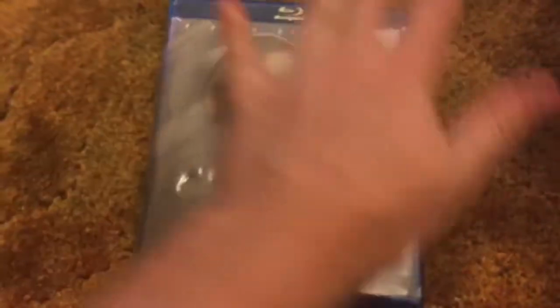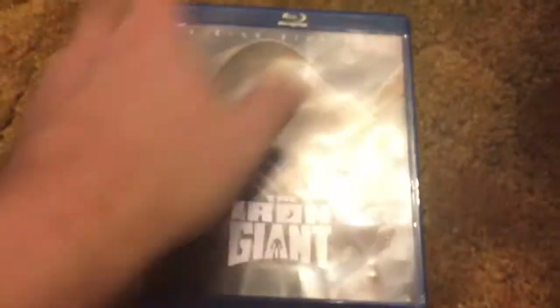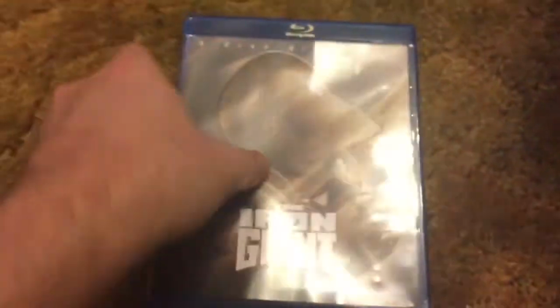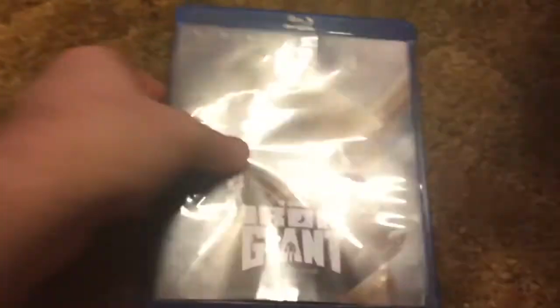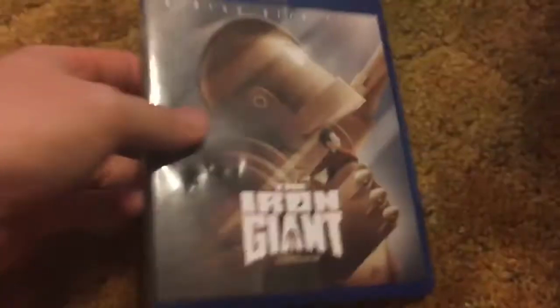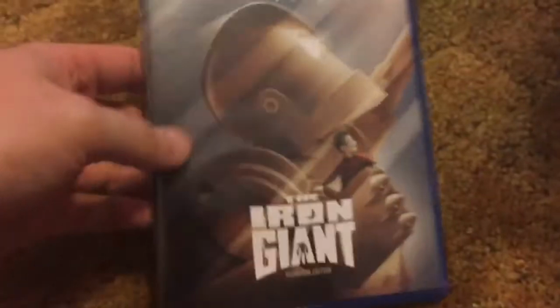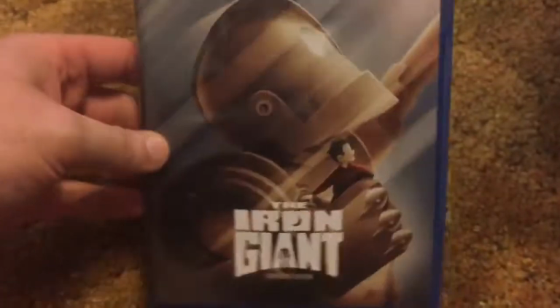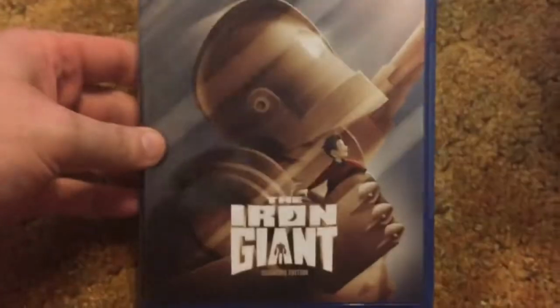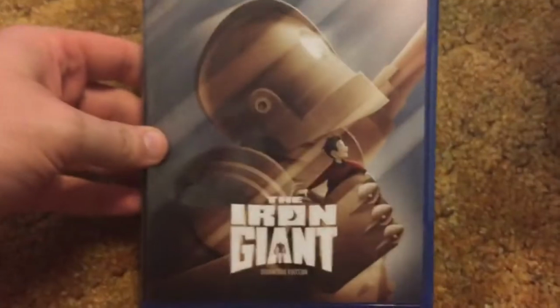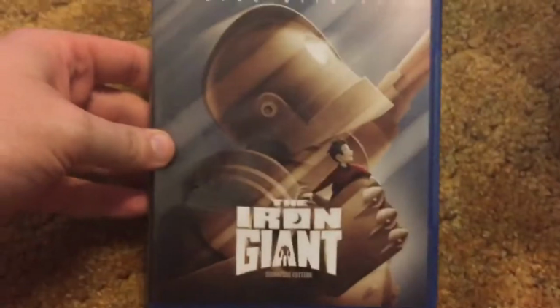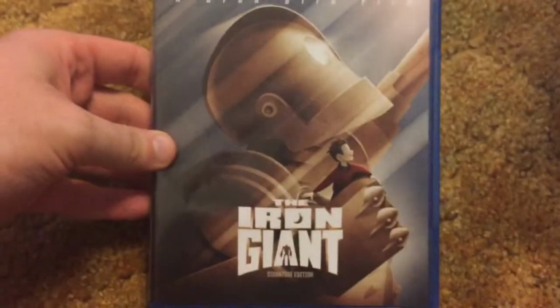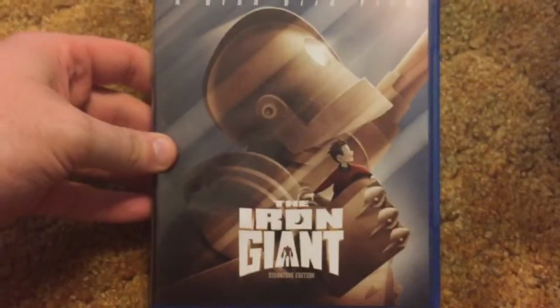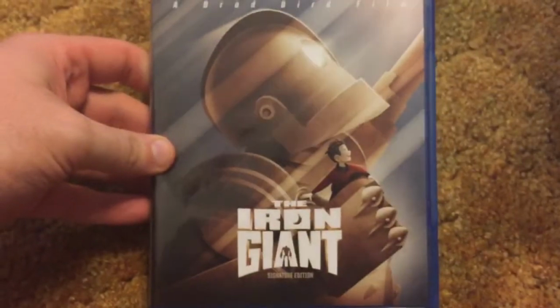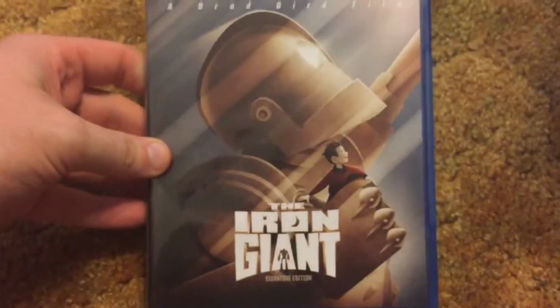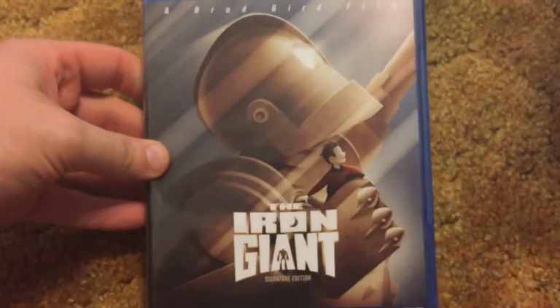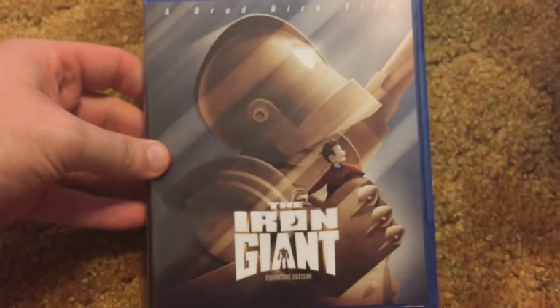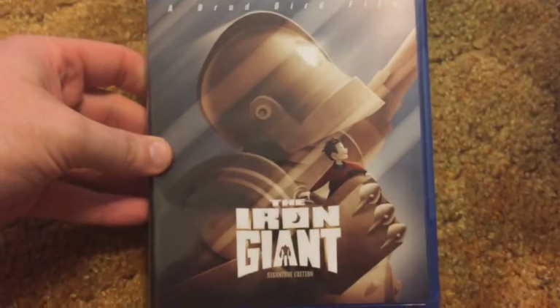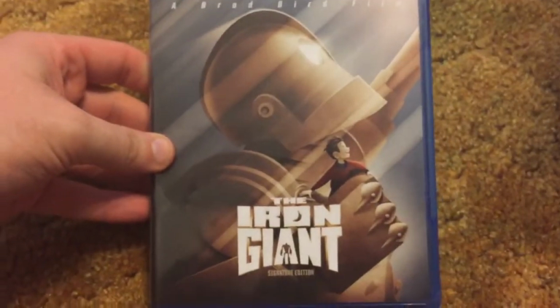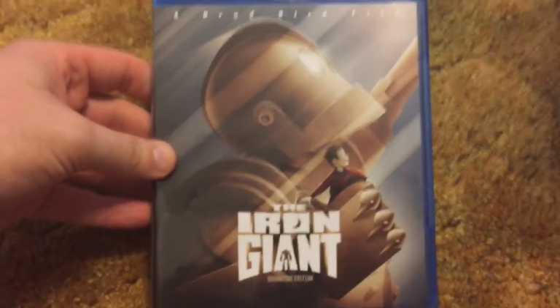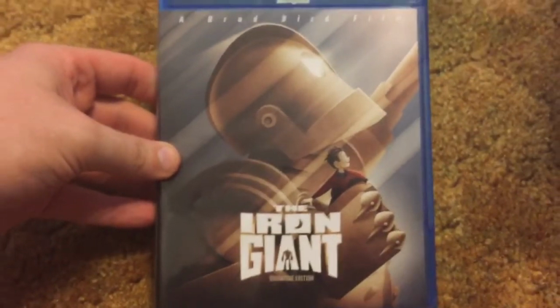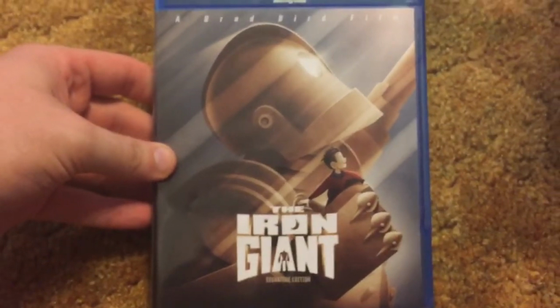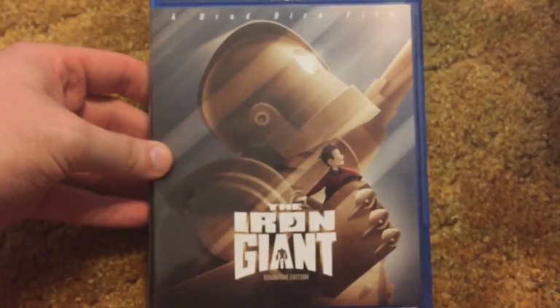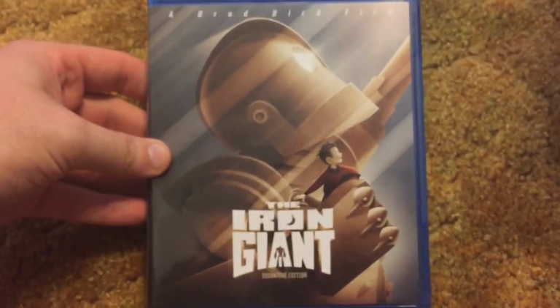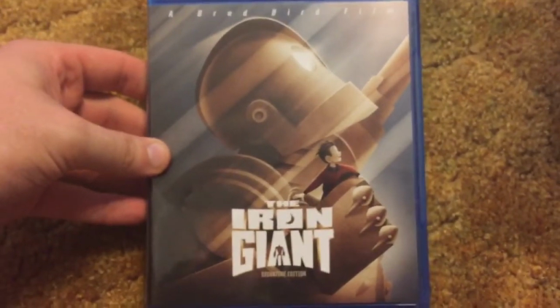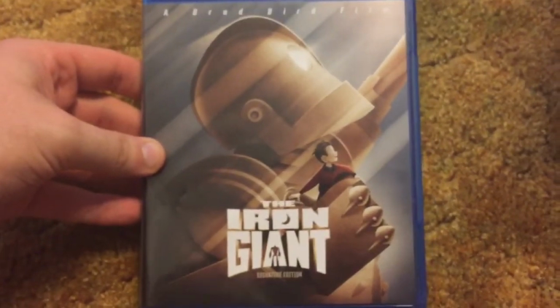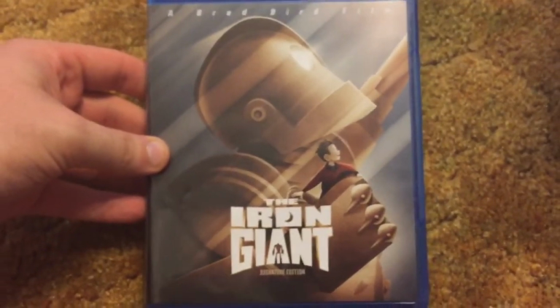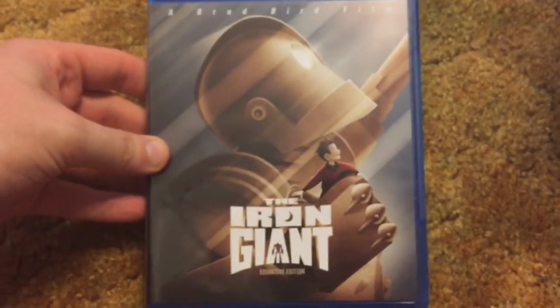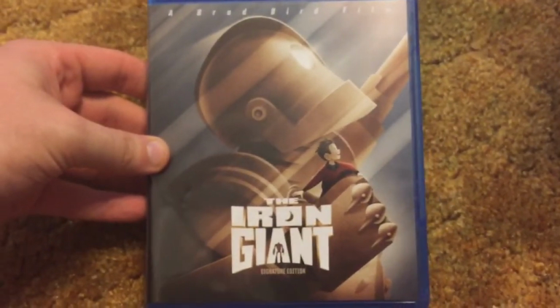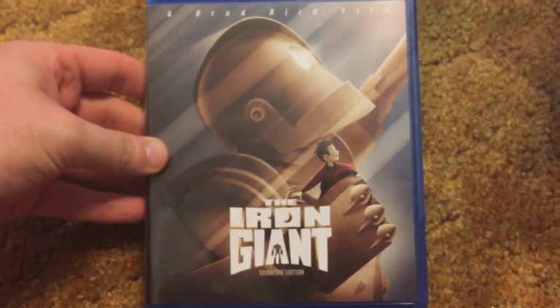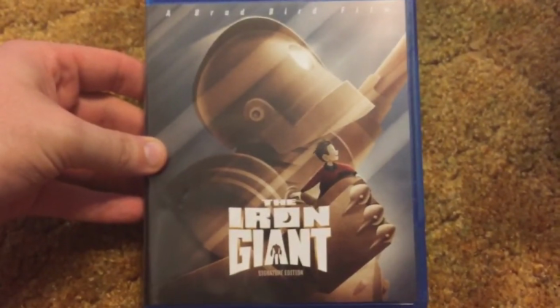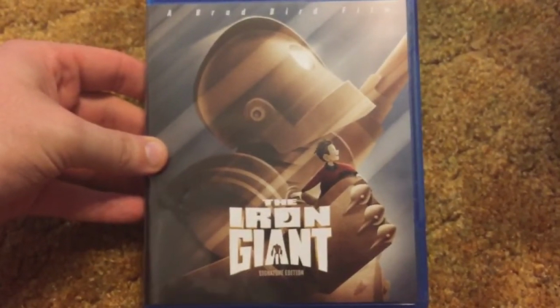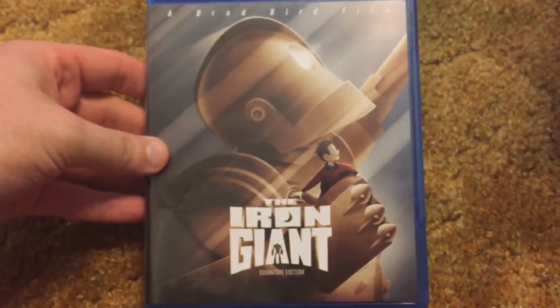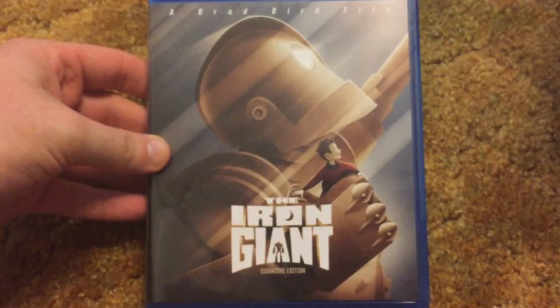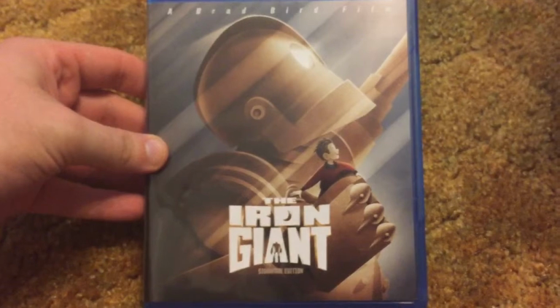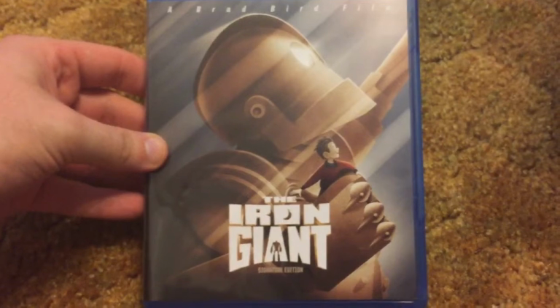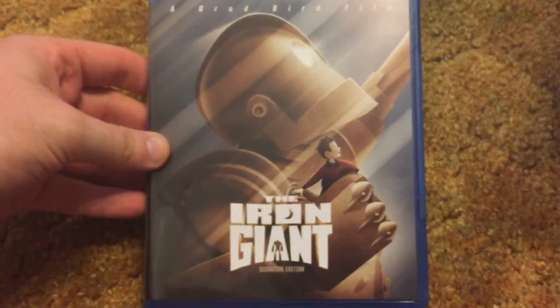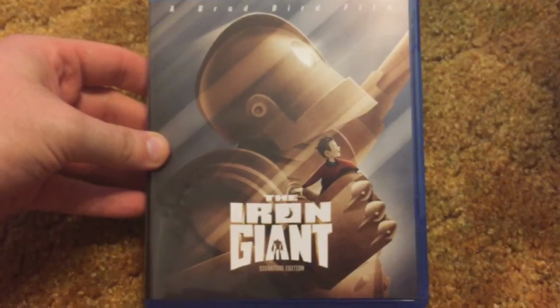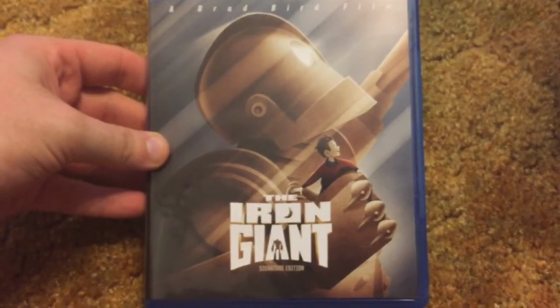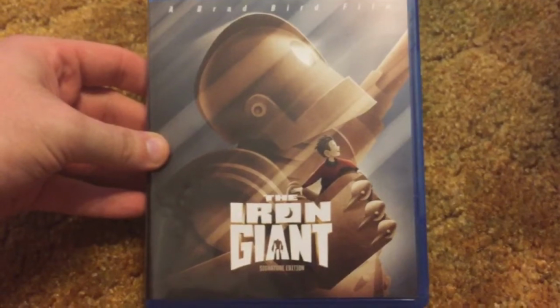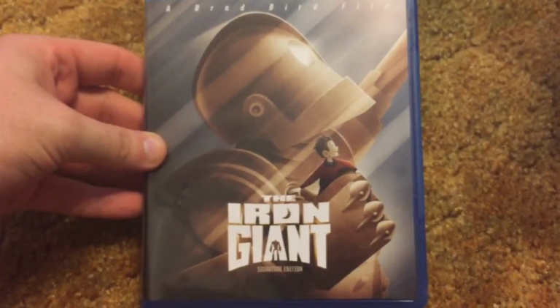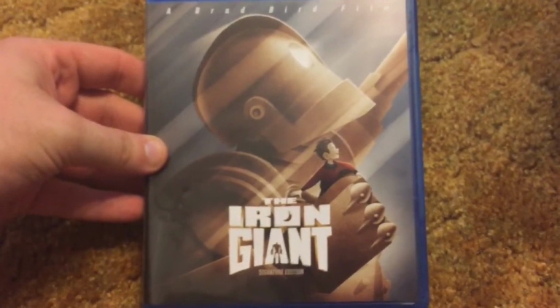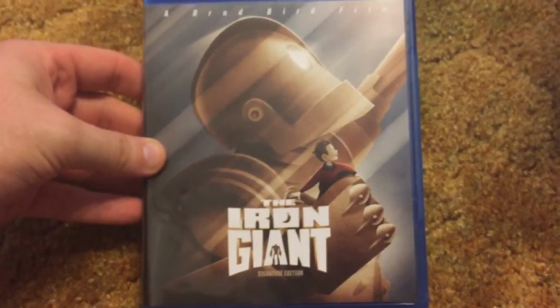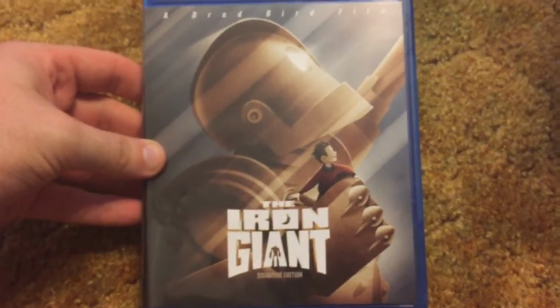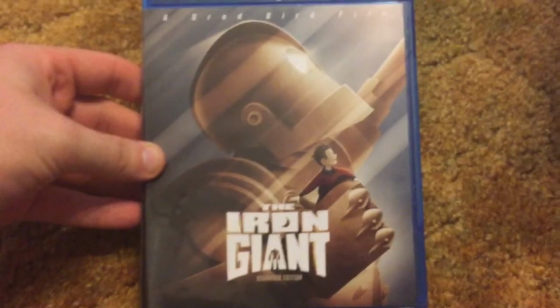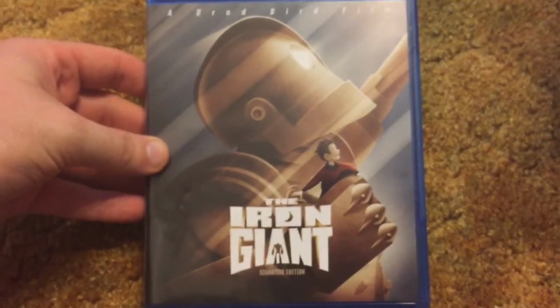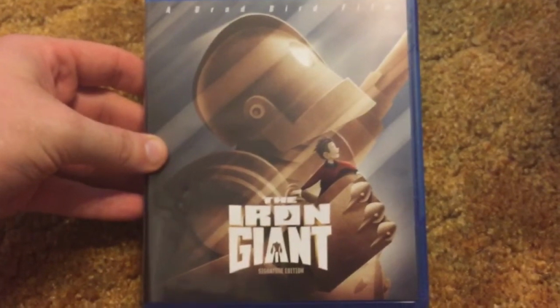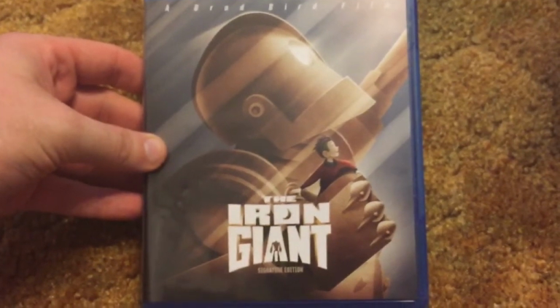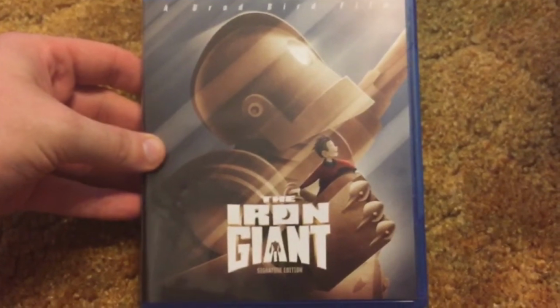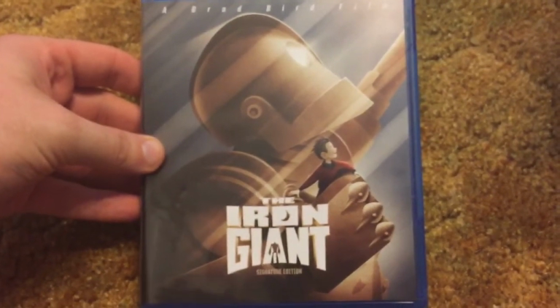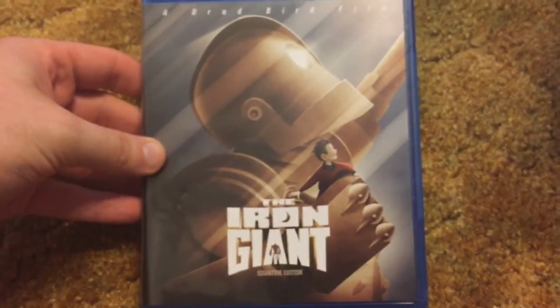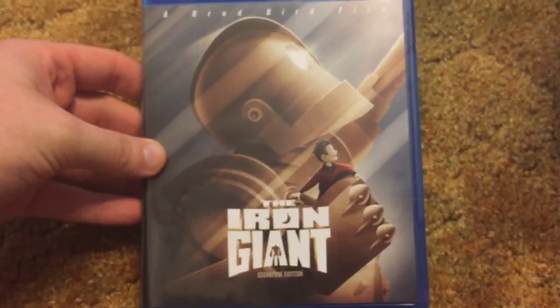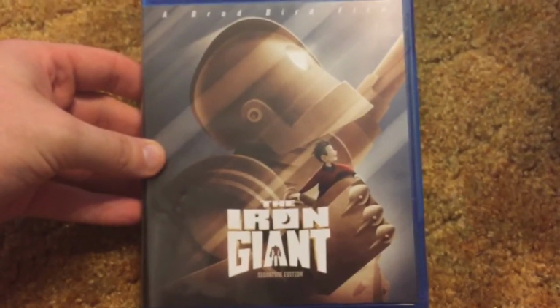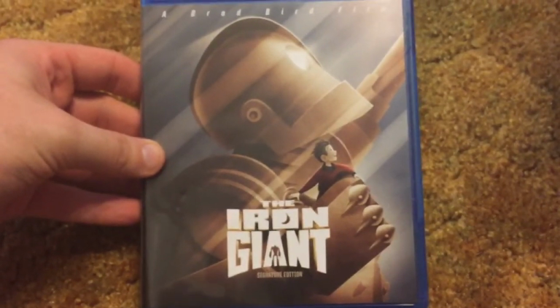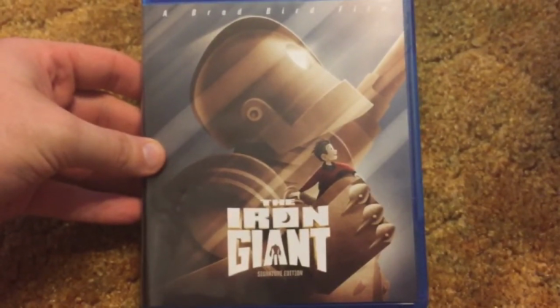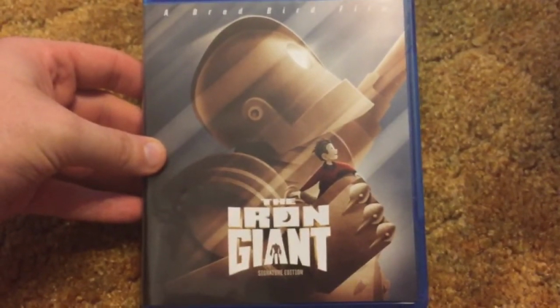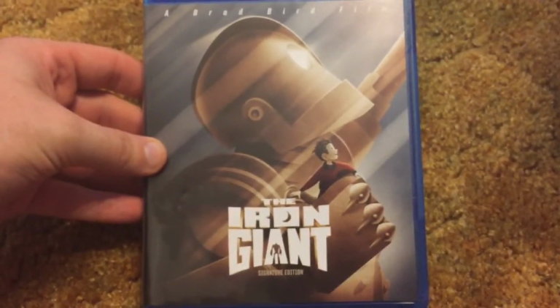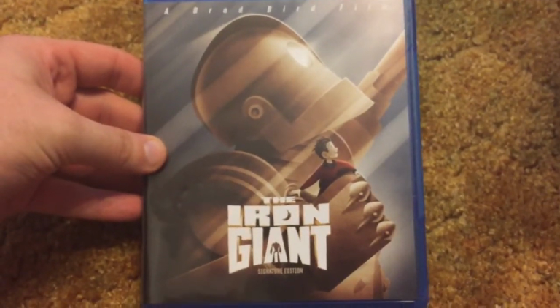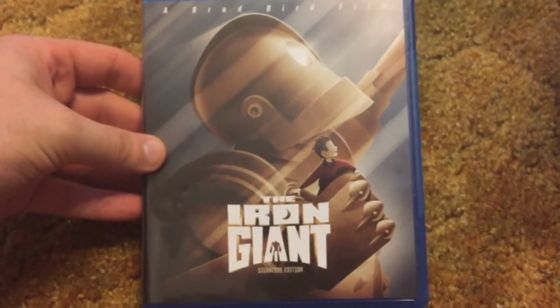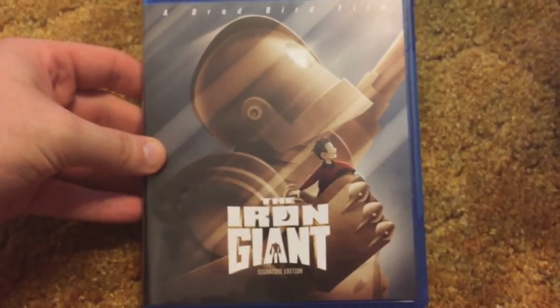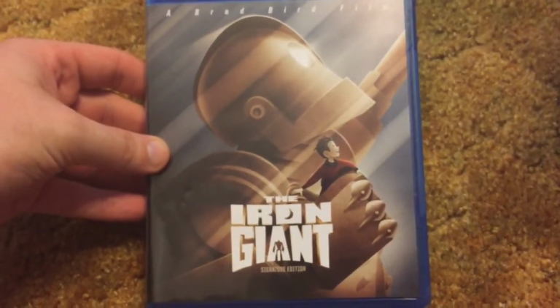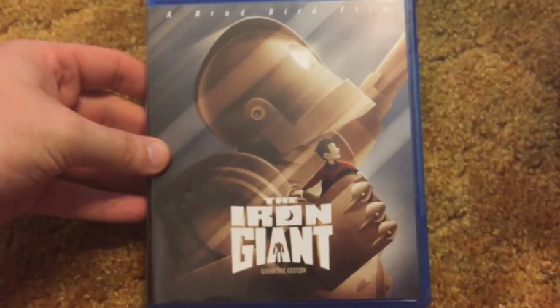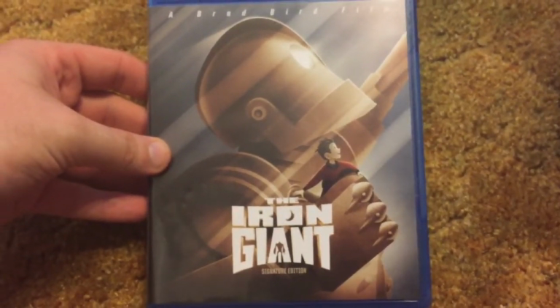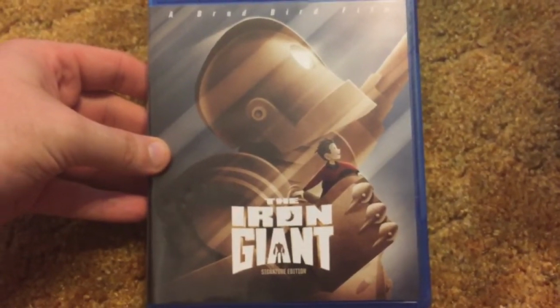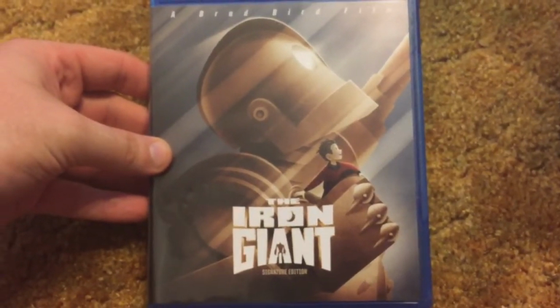So that is it. Thank you guys so much for watching. That is the unboxing of the Iron Giant. Make sure you give this video a thumbs up, hit that subscribe button, and we will see you in the next video. Bye!